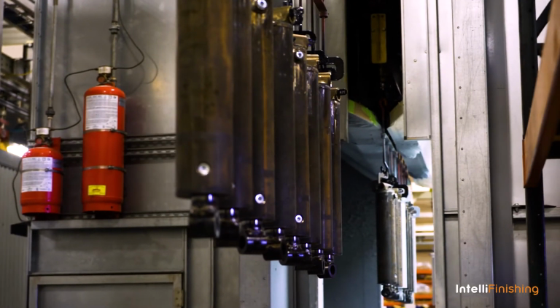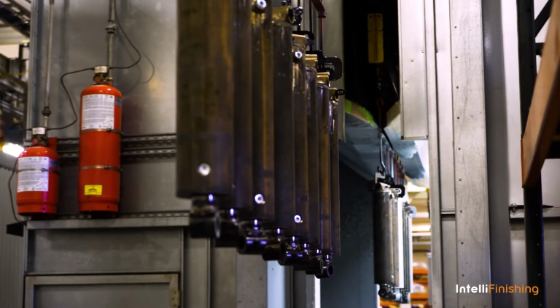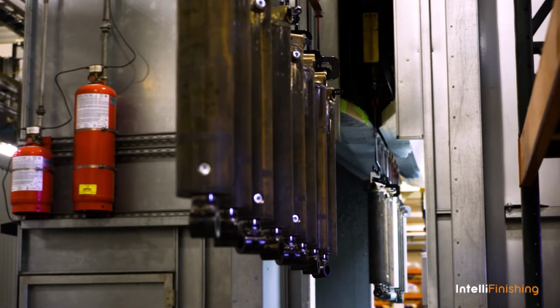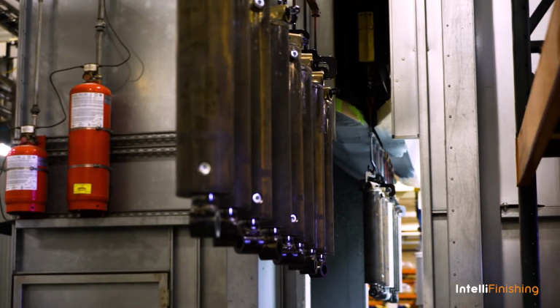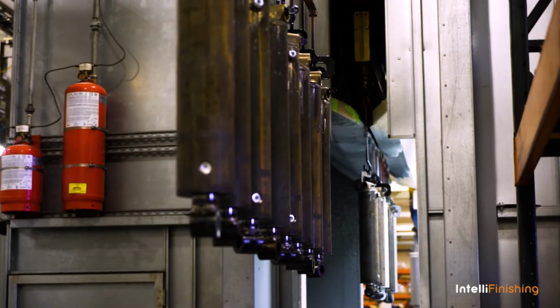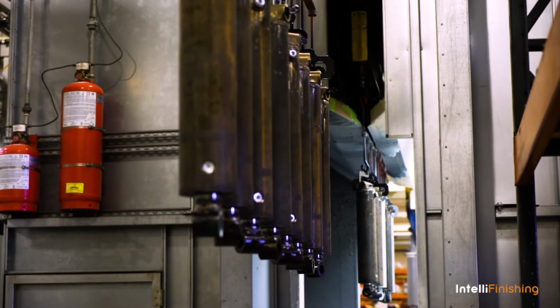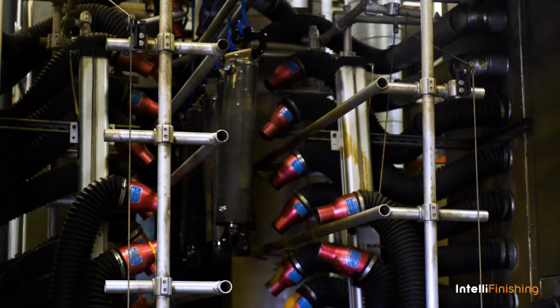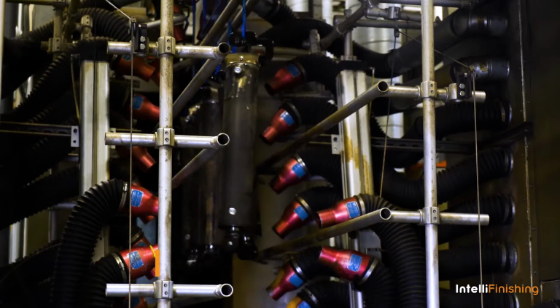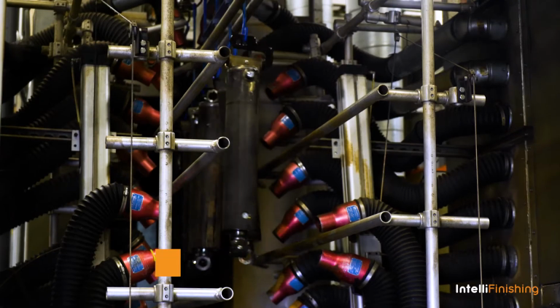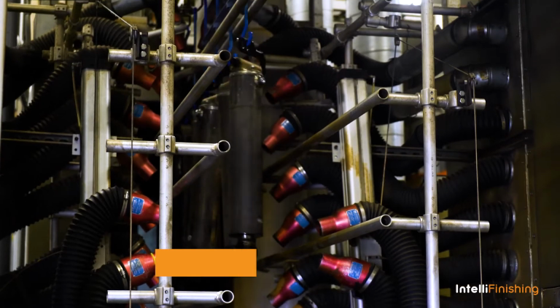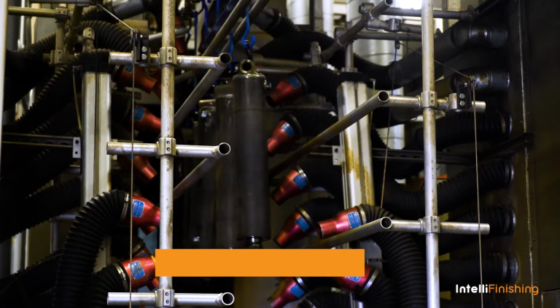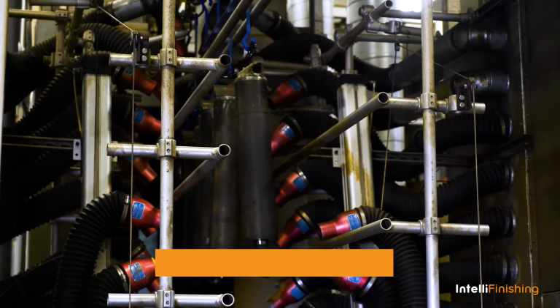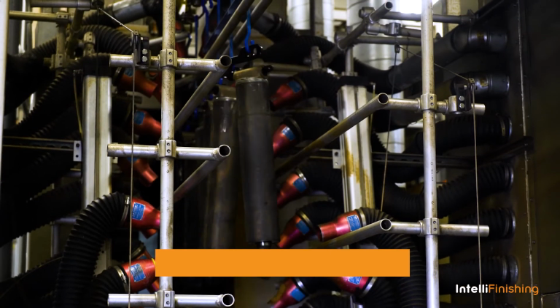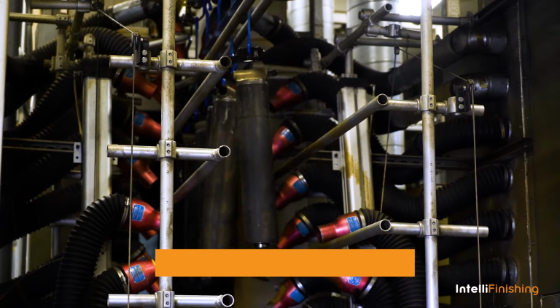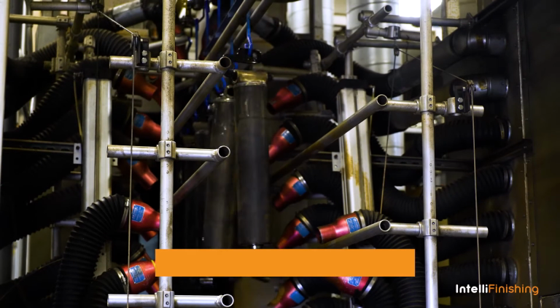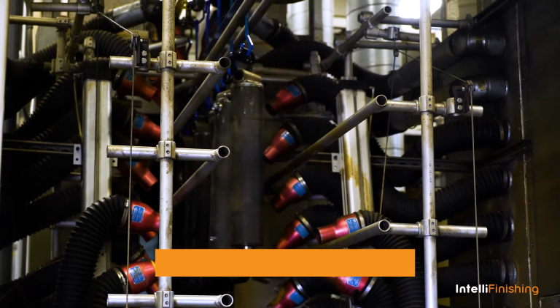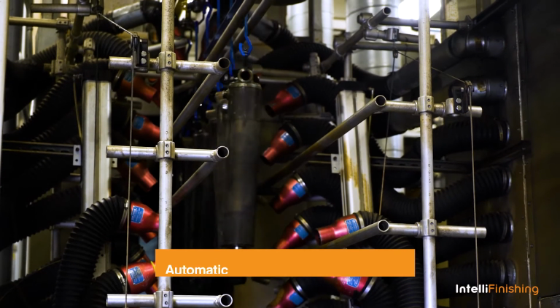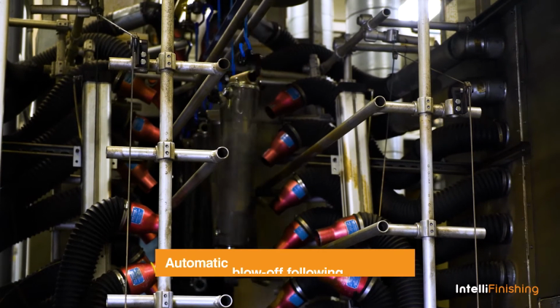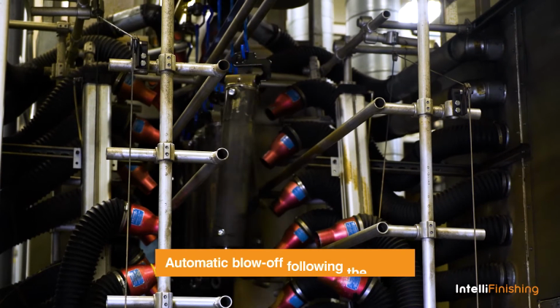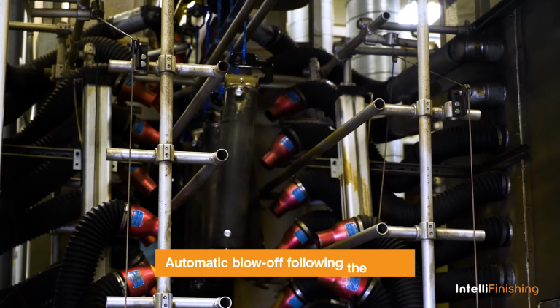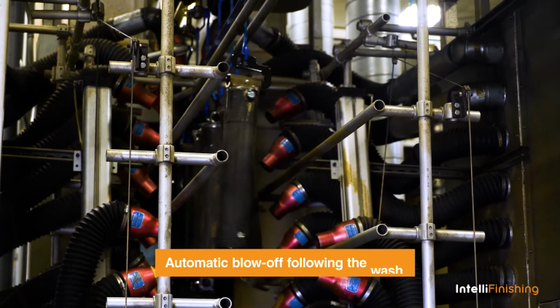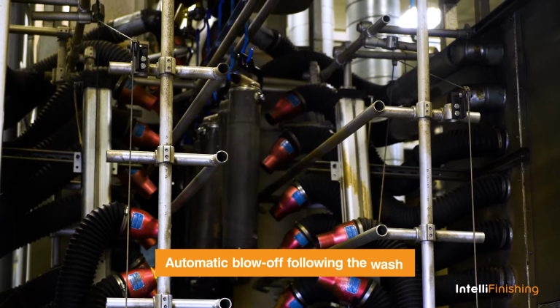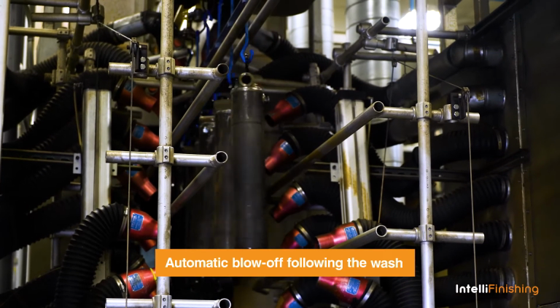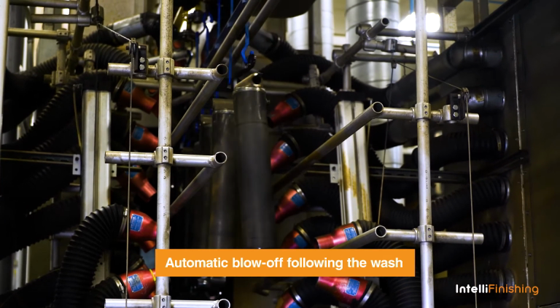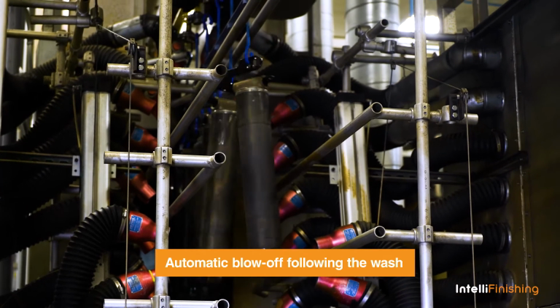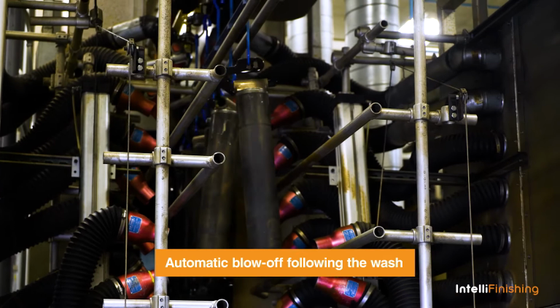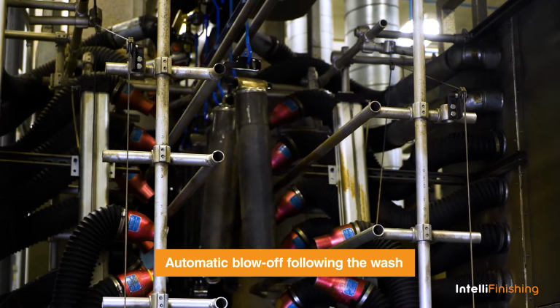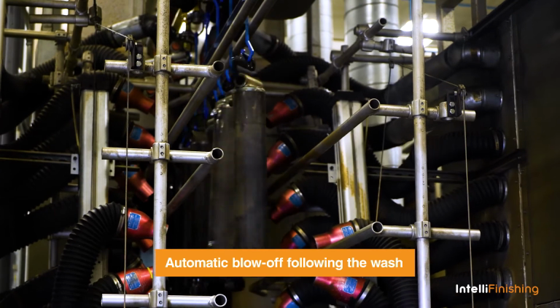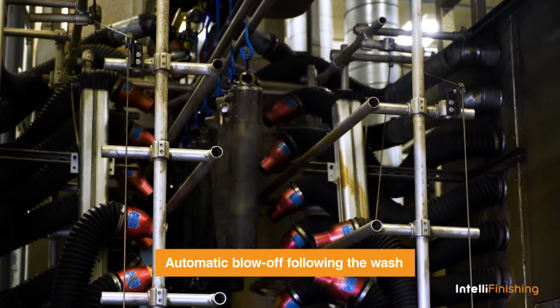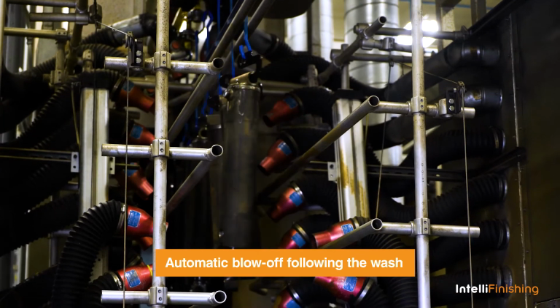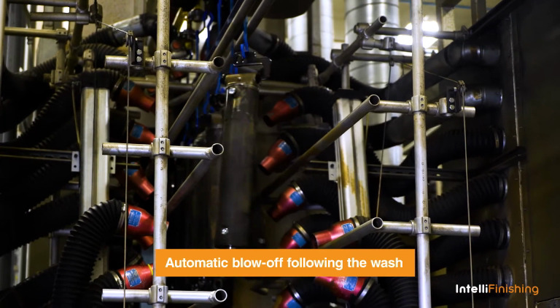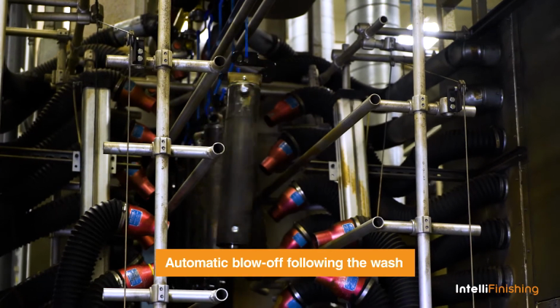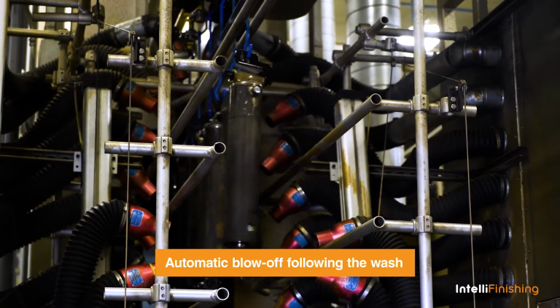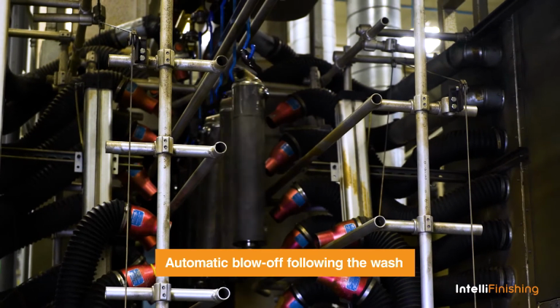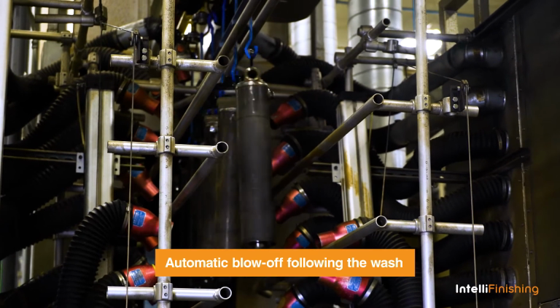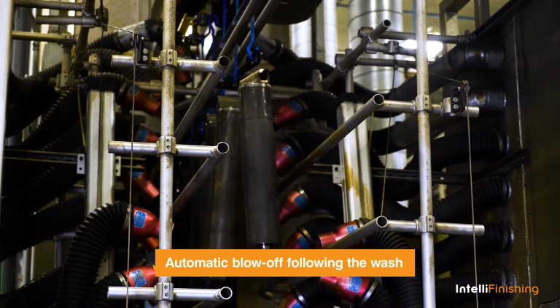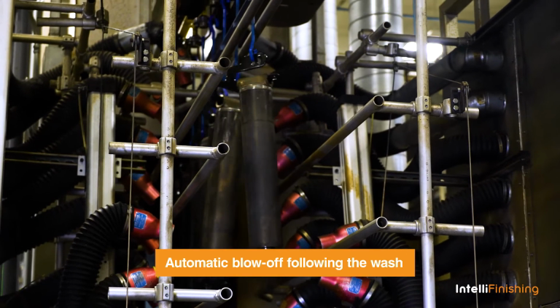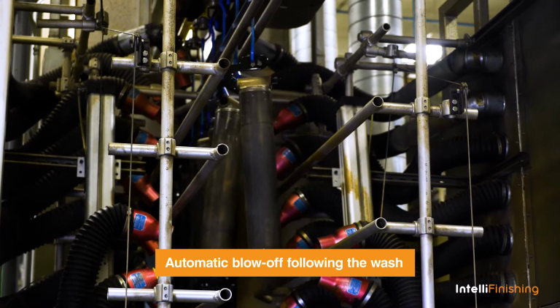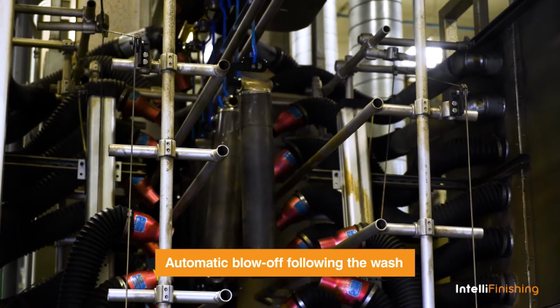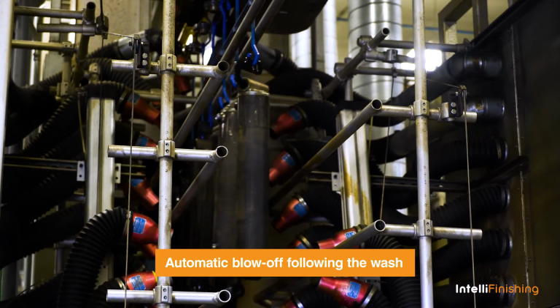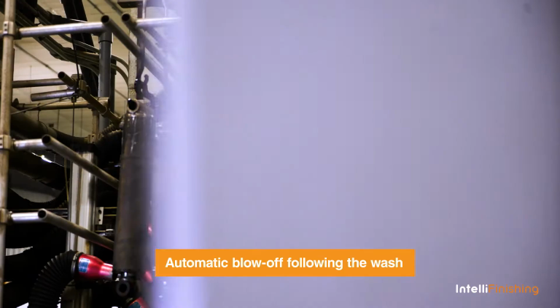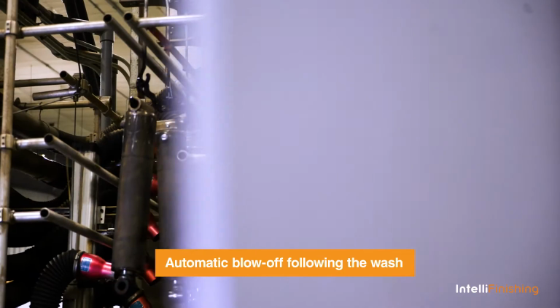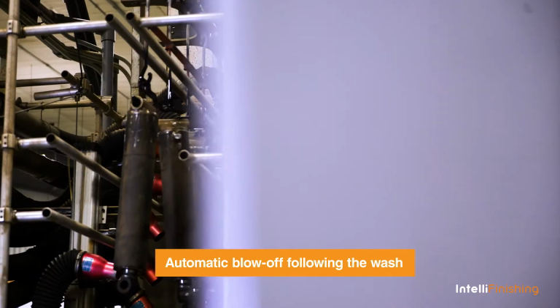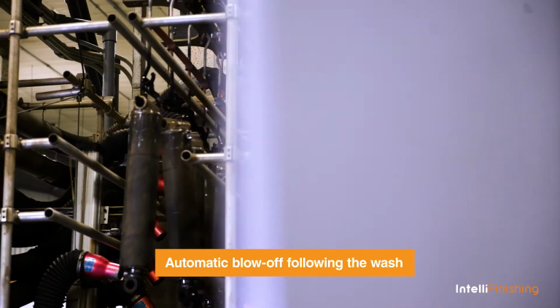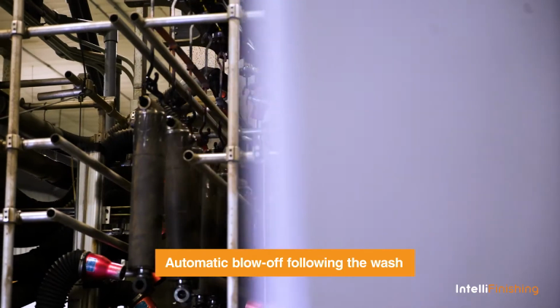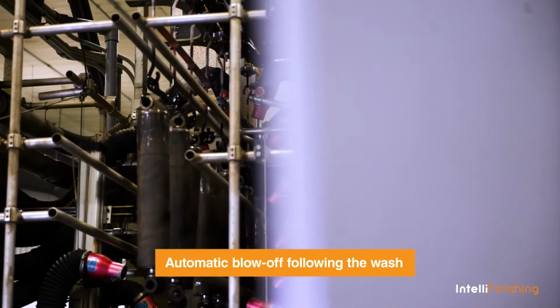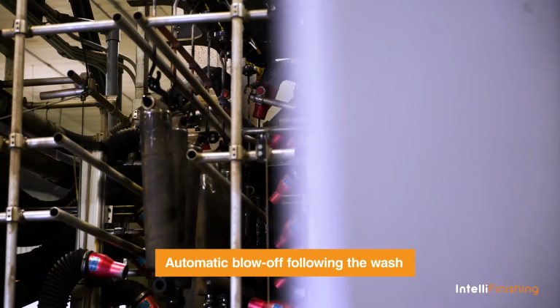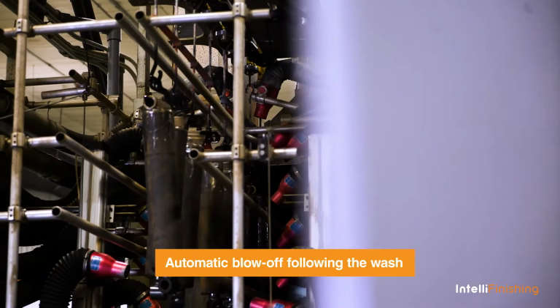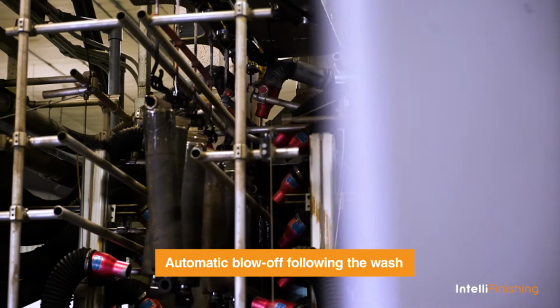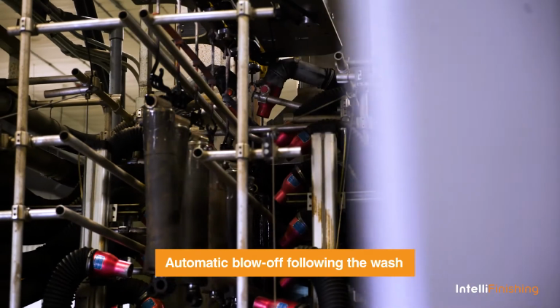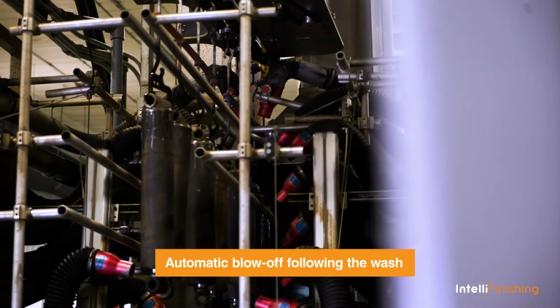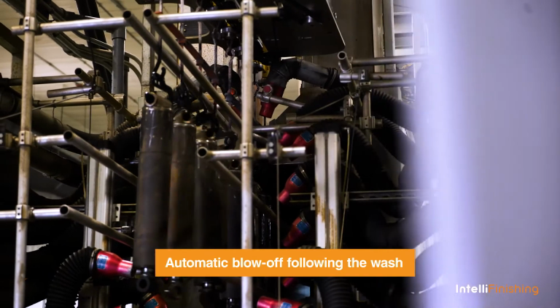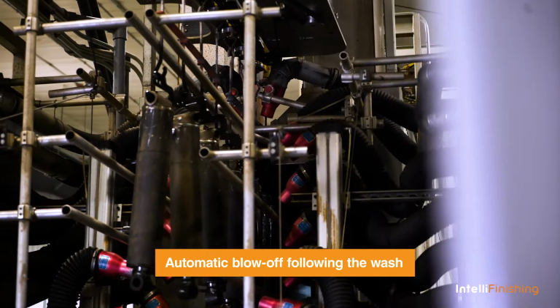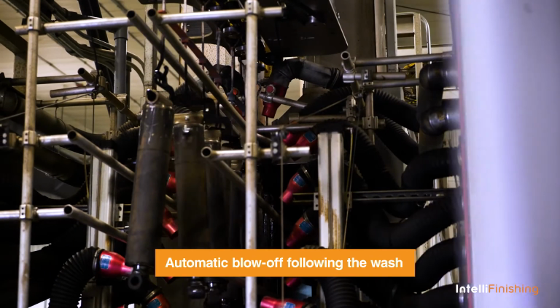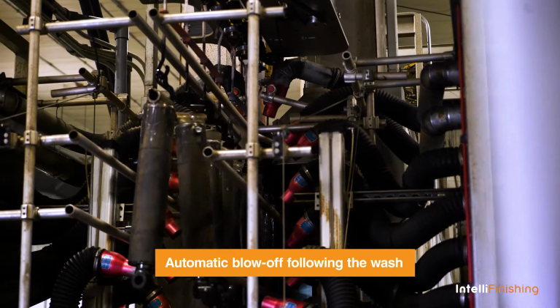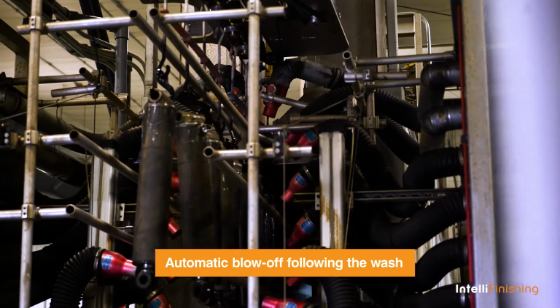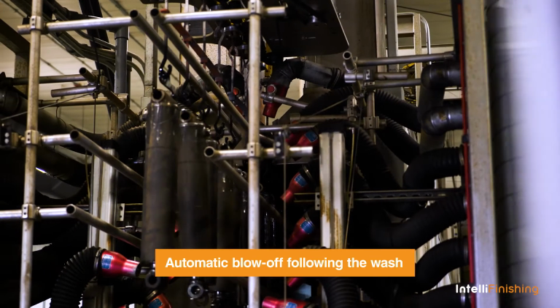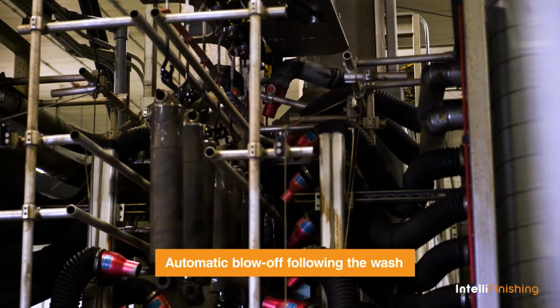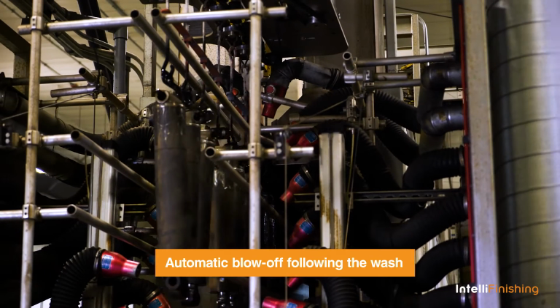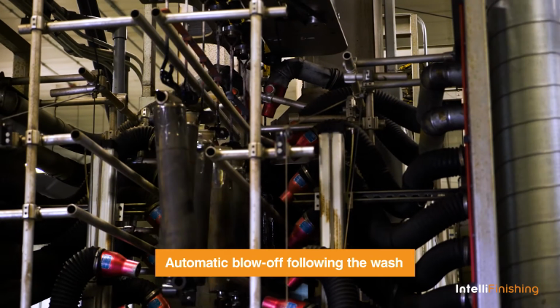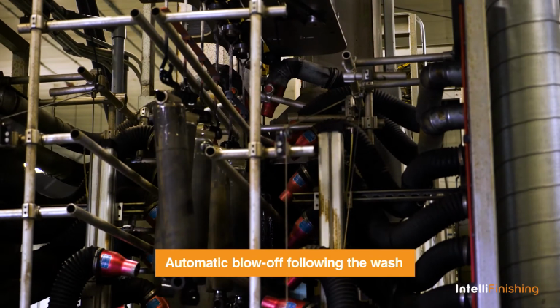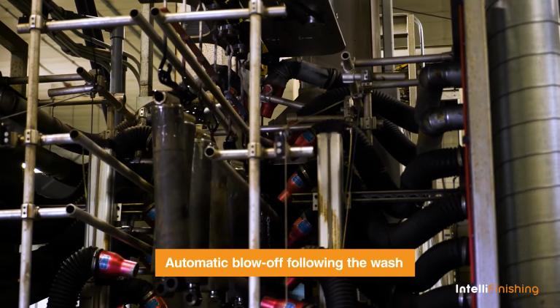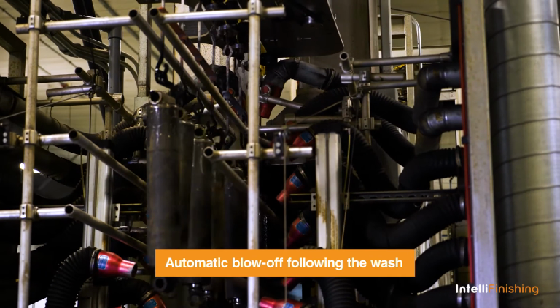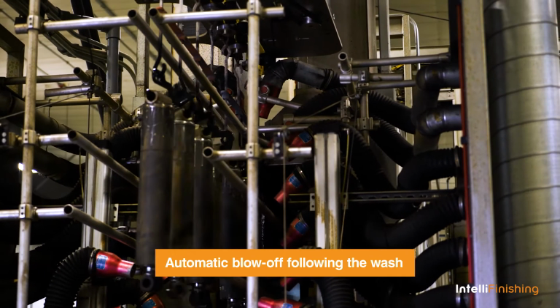We have confidence that when a product is hung on the line, it will go through and it will get an excellent paint job when it comes off.